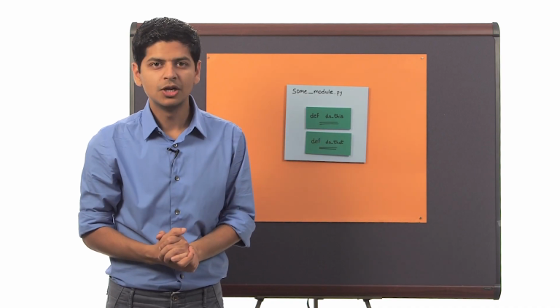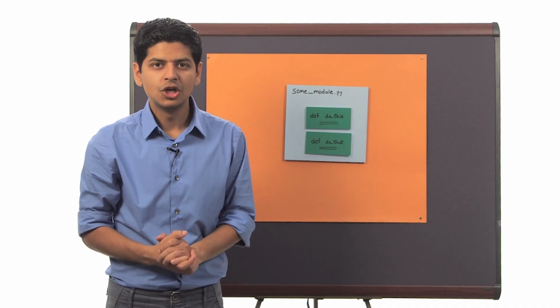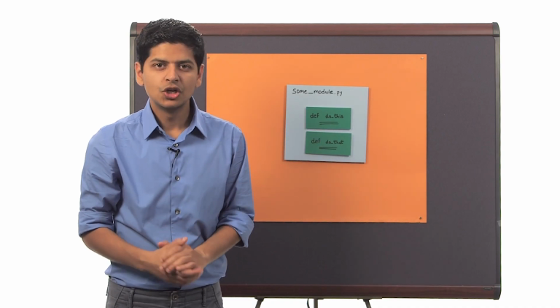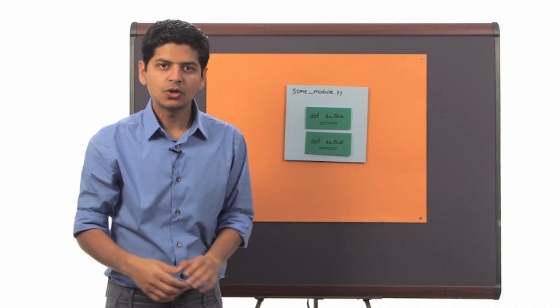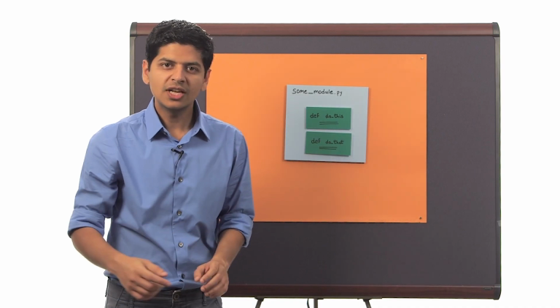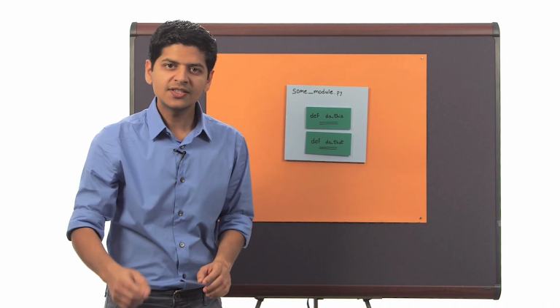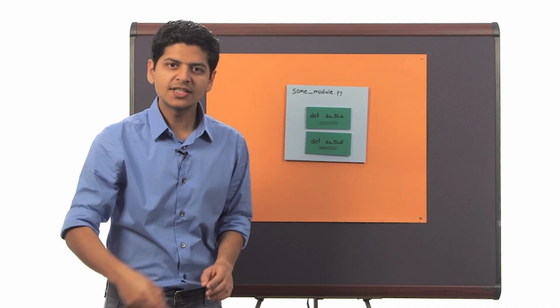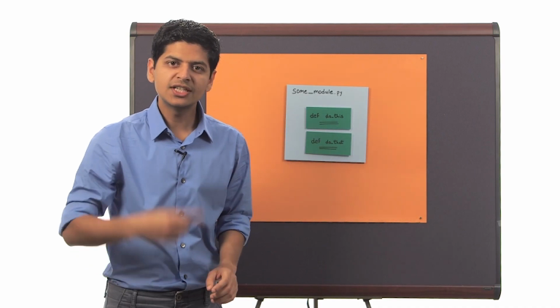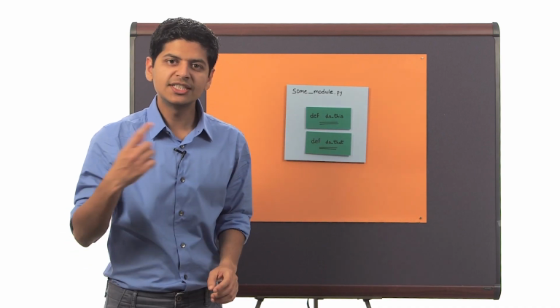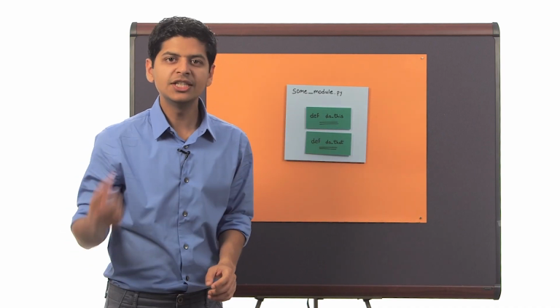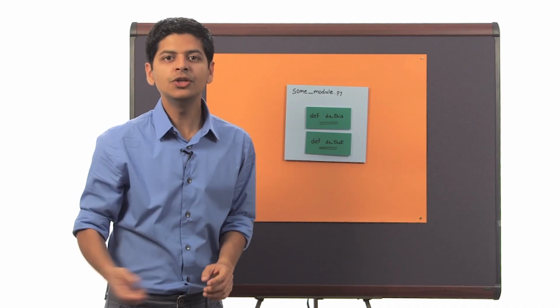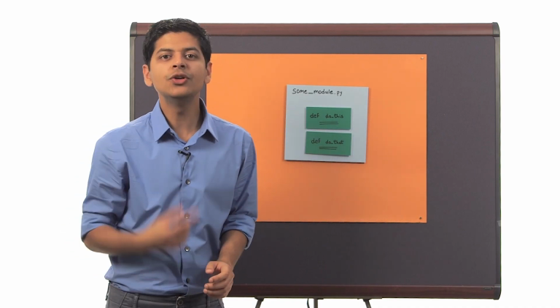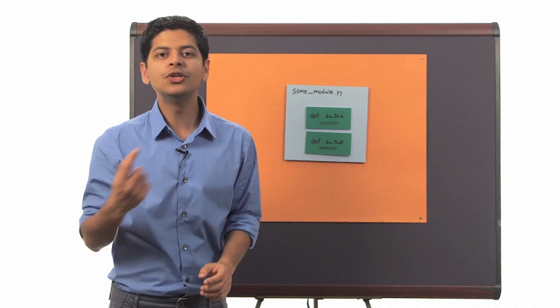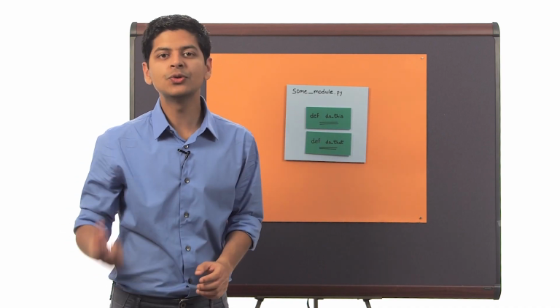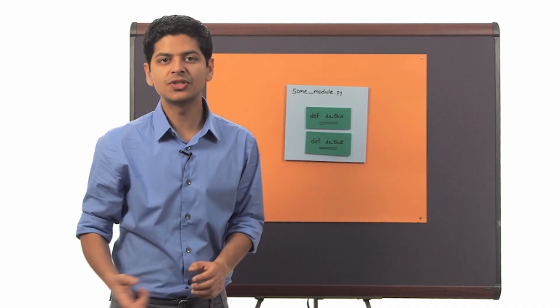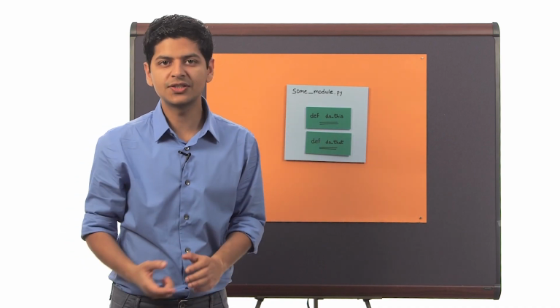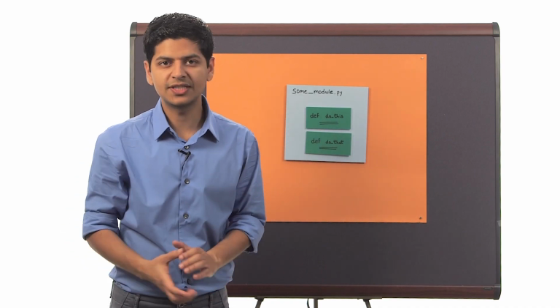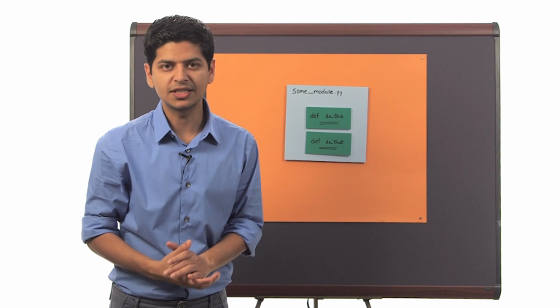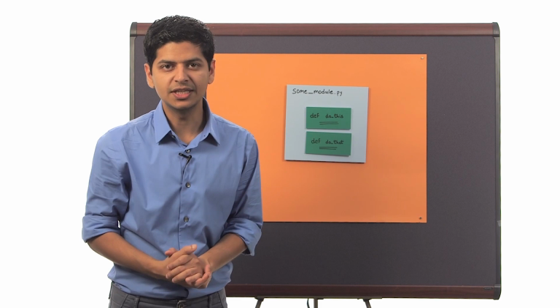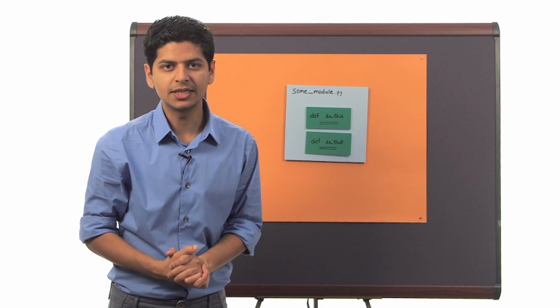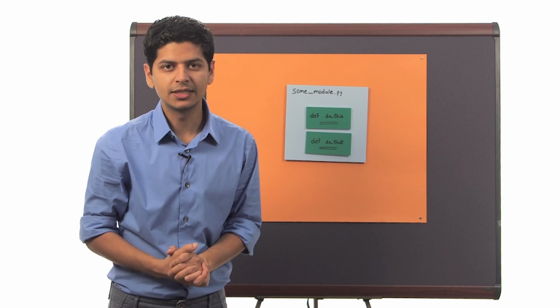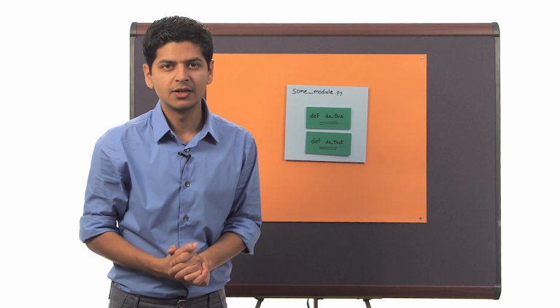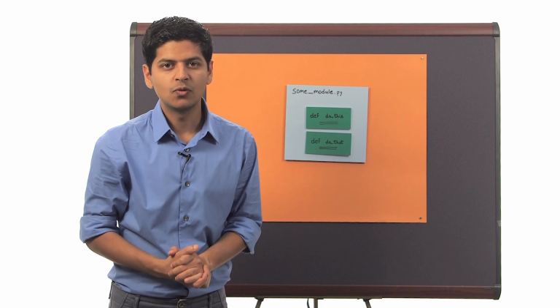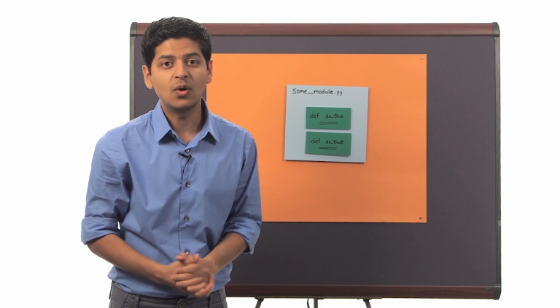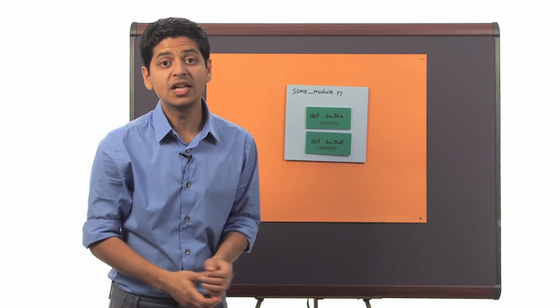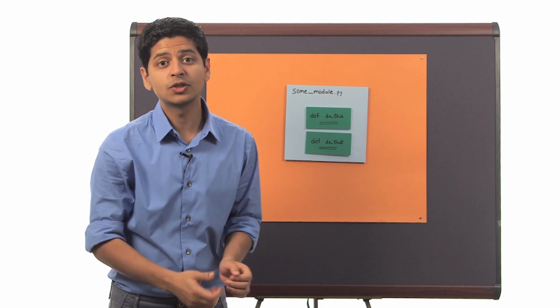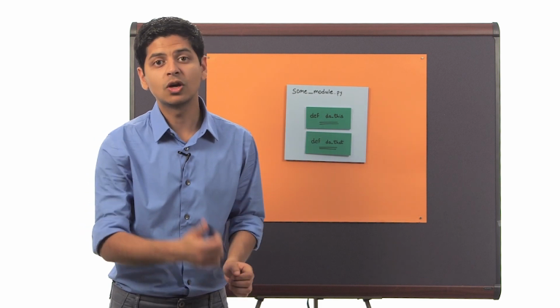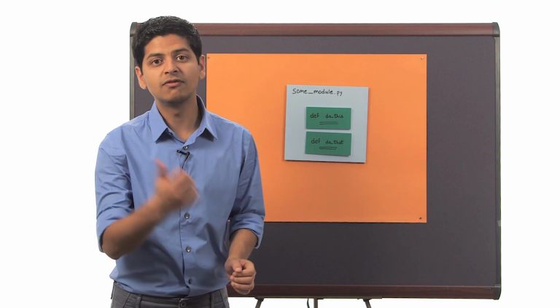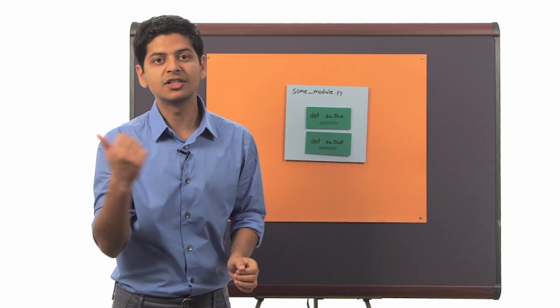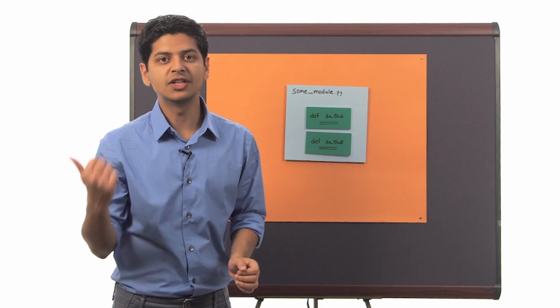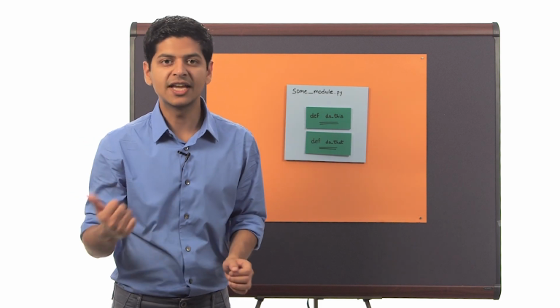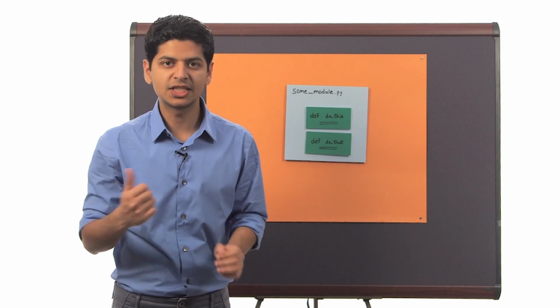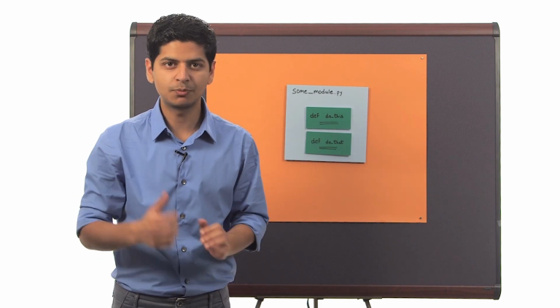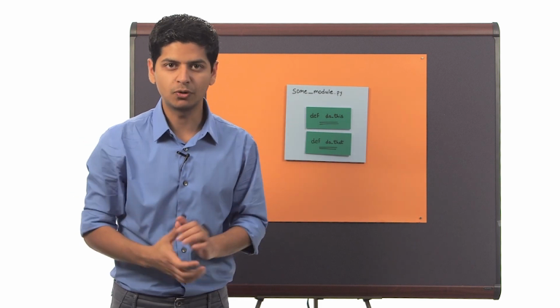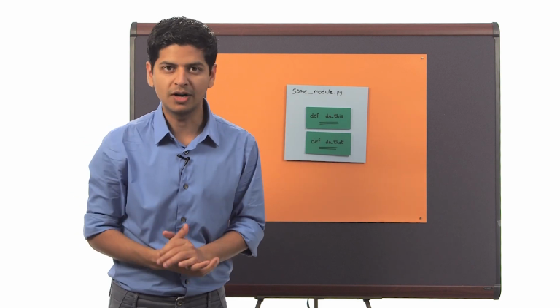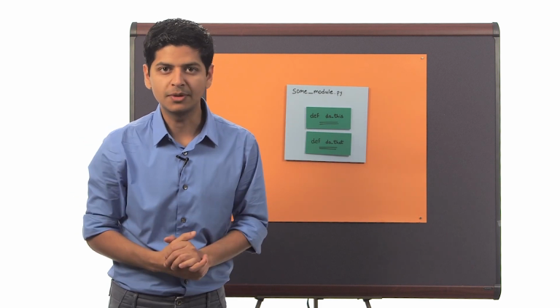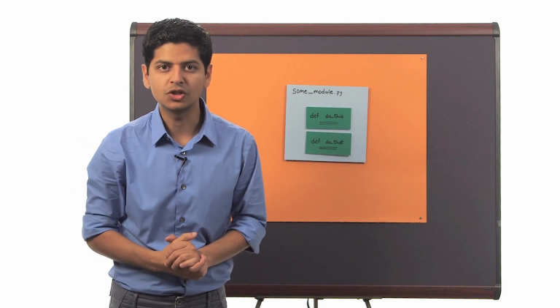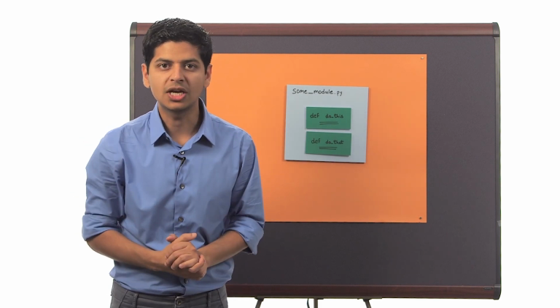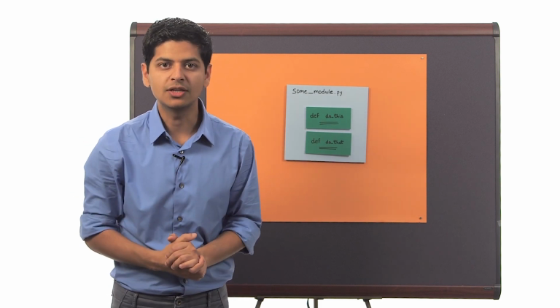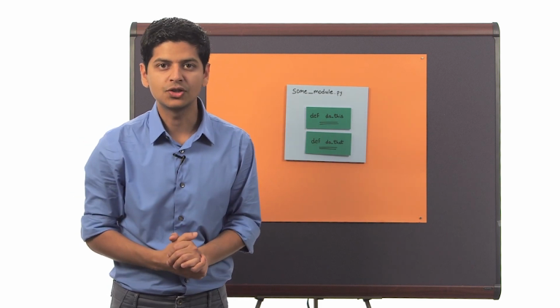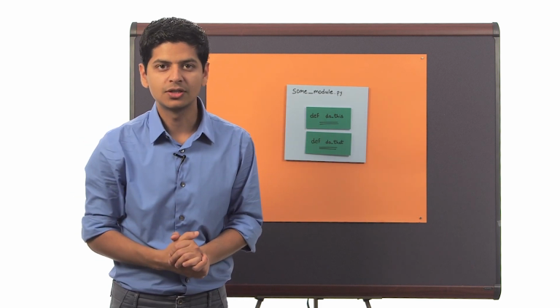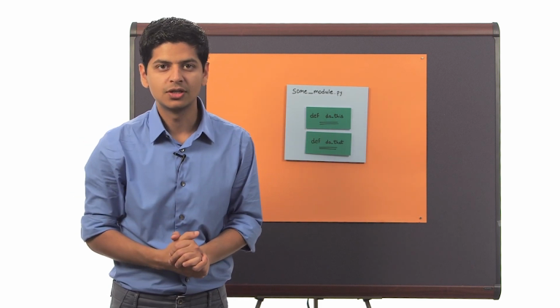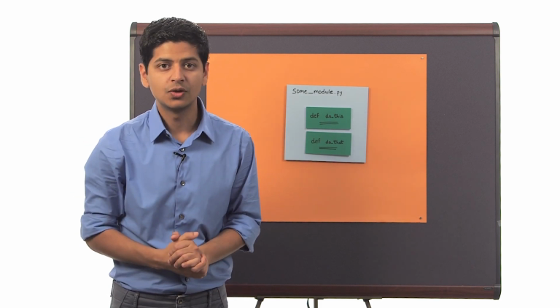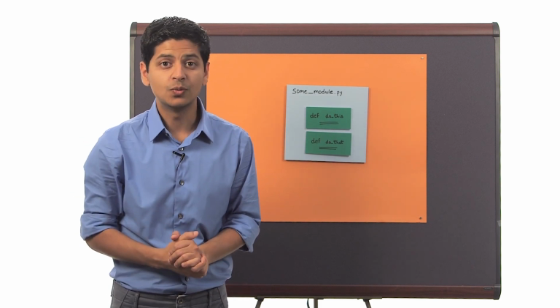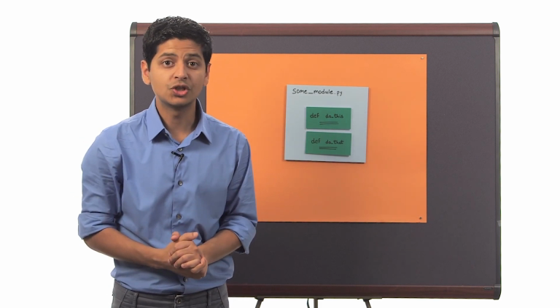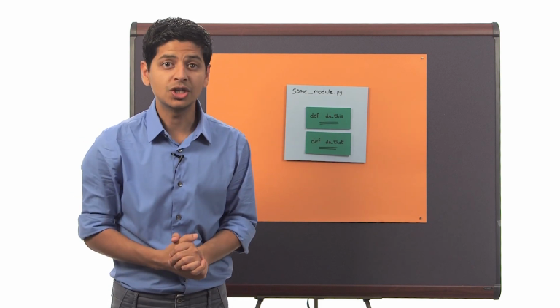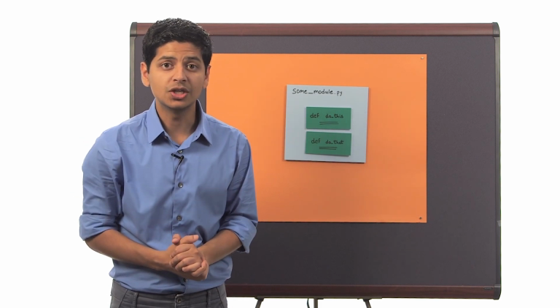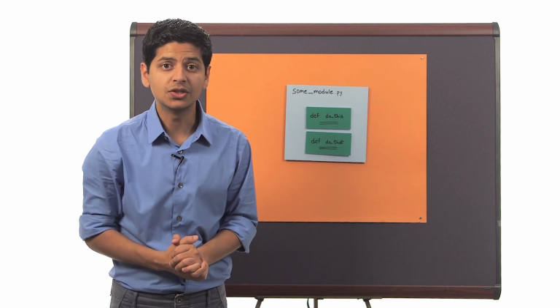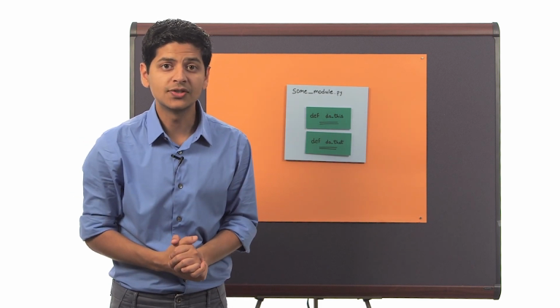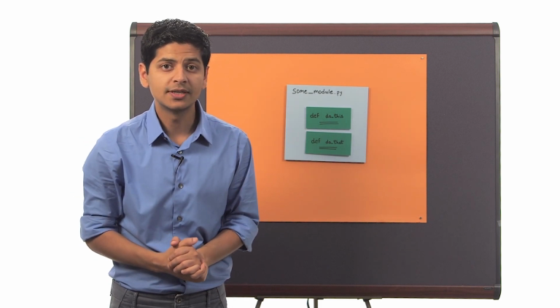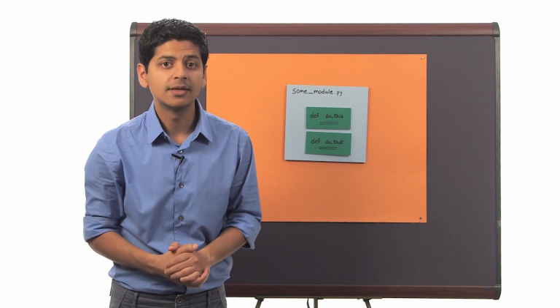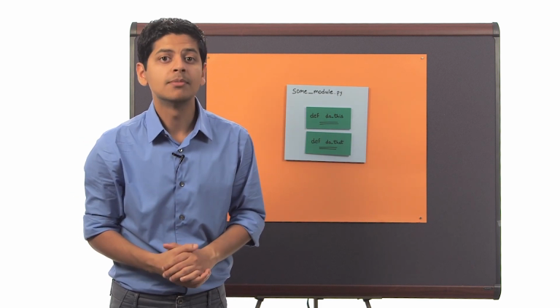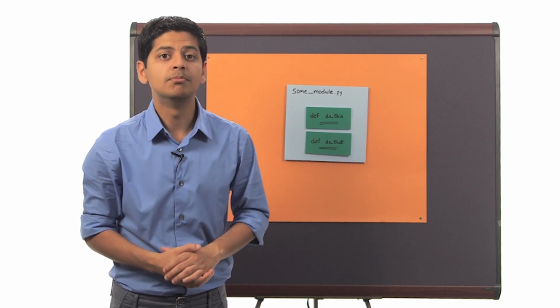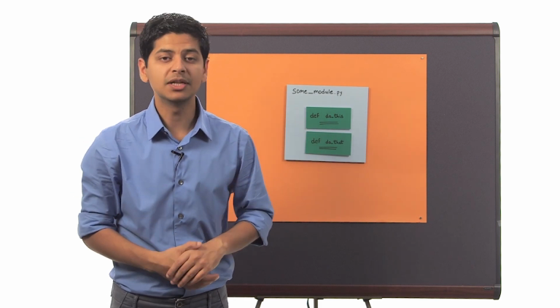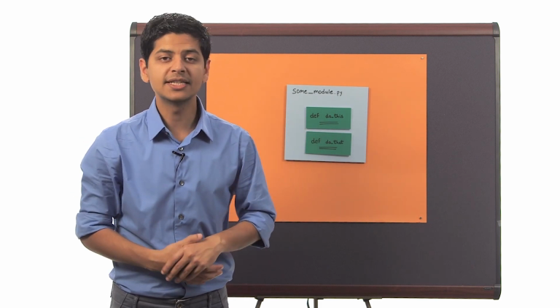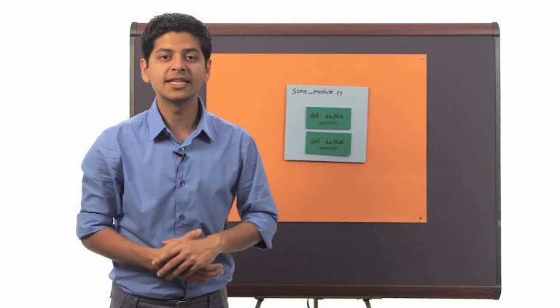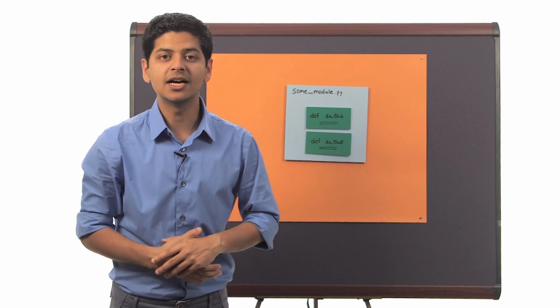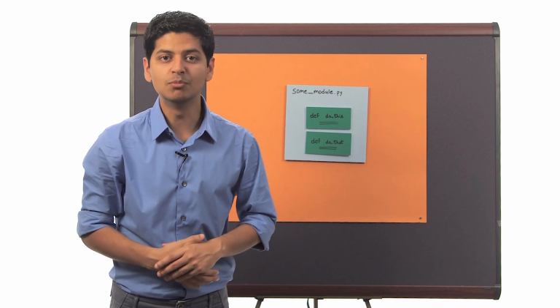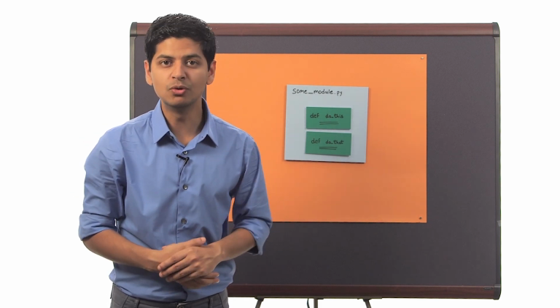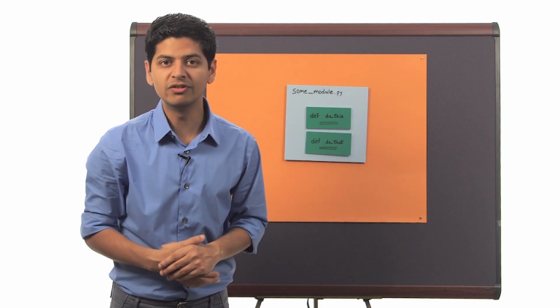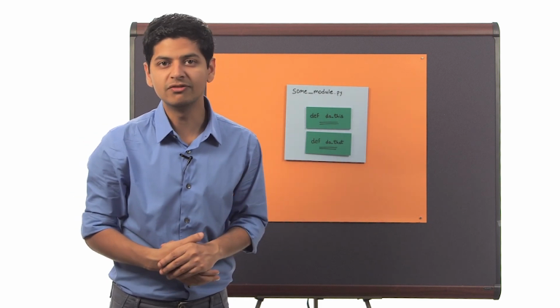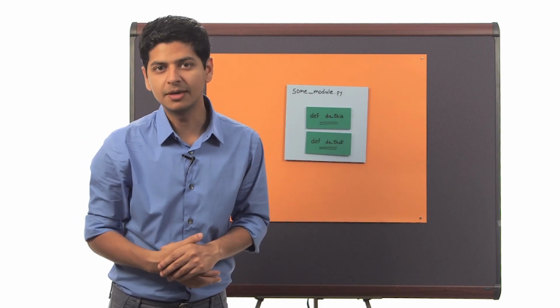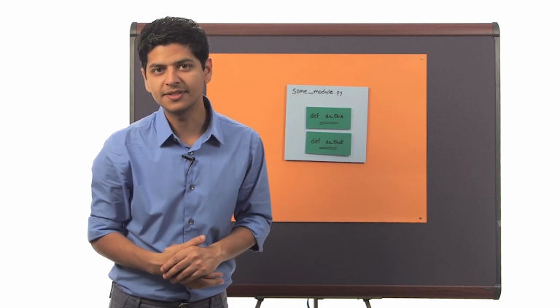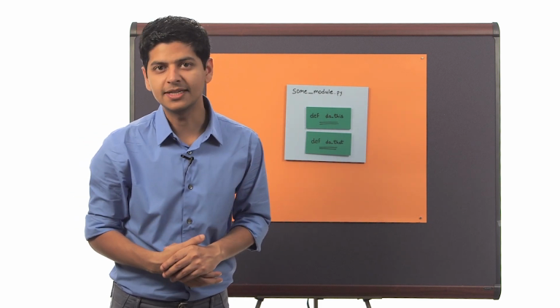So let's continue to use this technique while solving the next programming challenge, which is building a movie website.